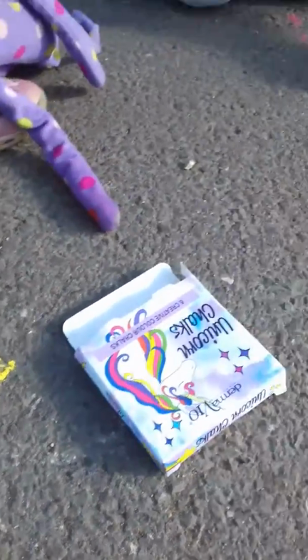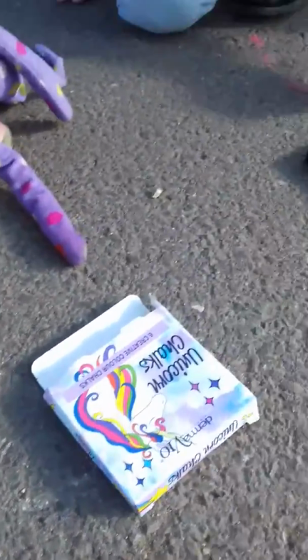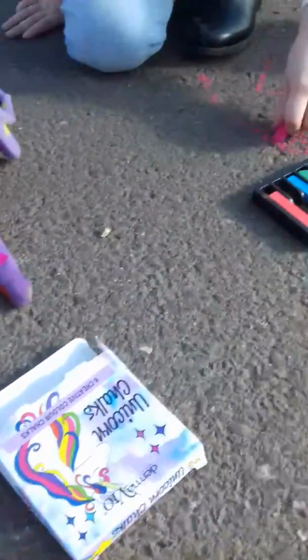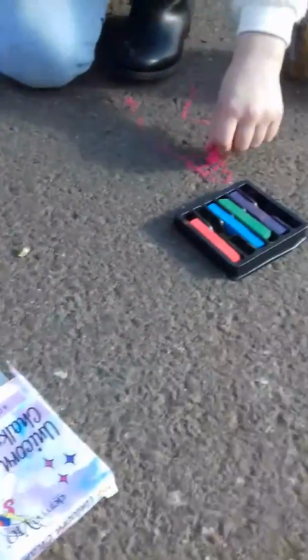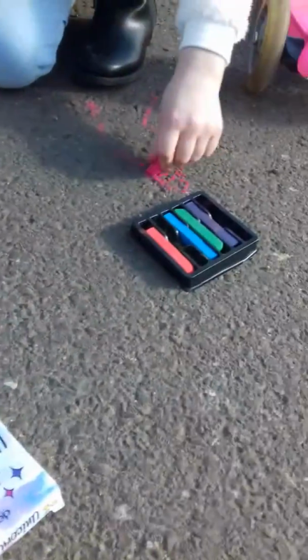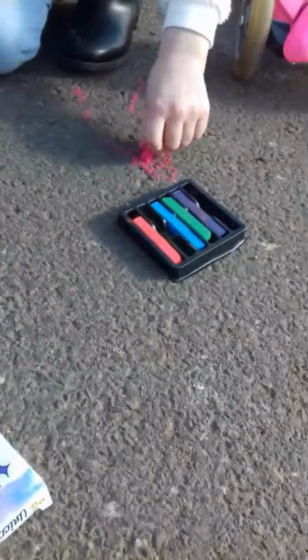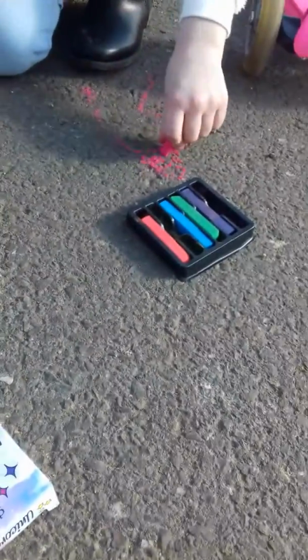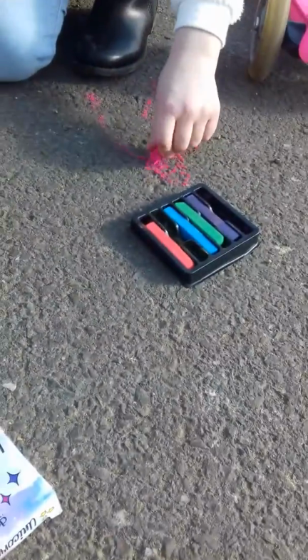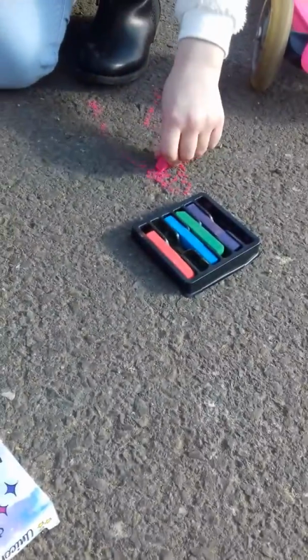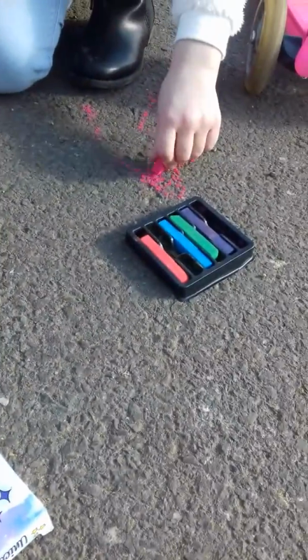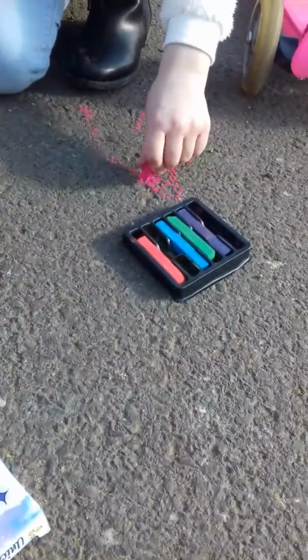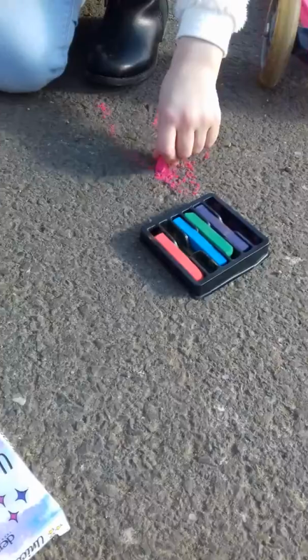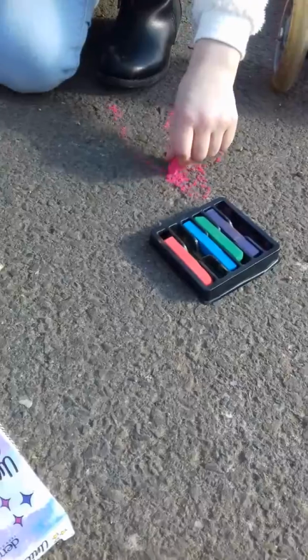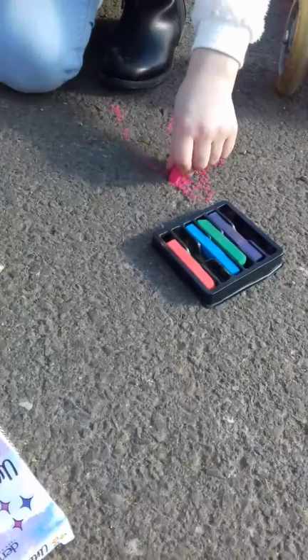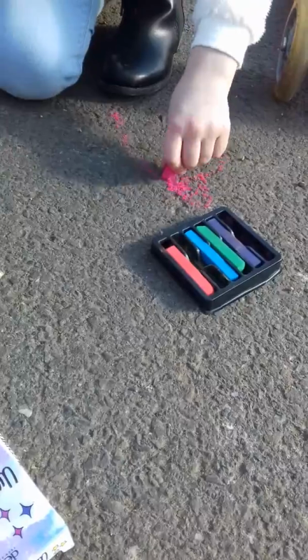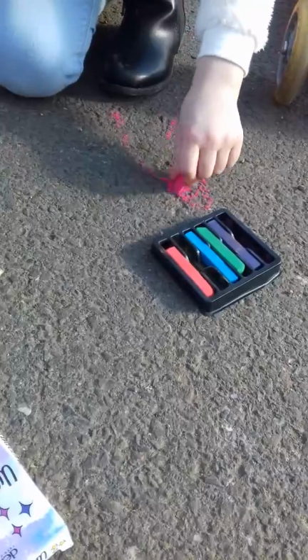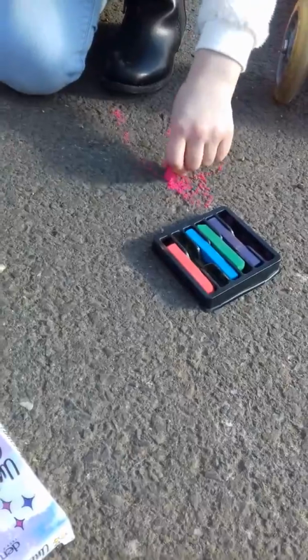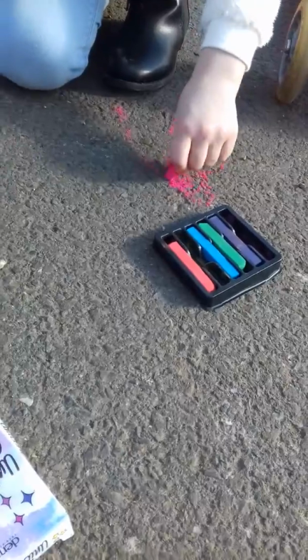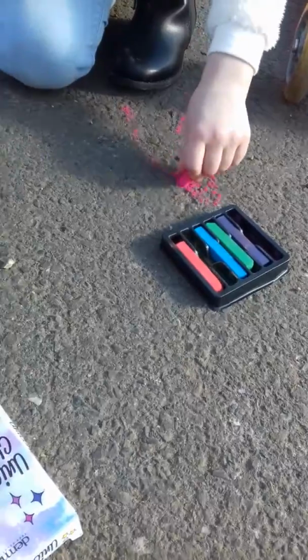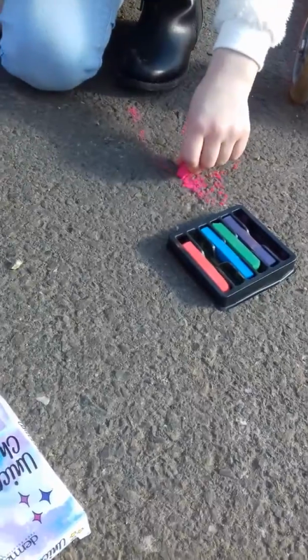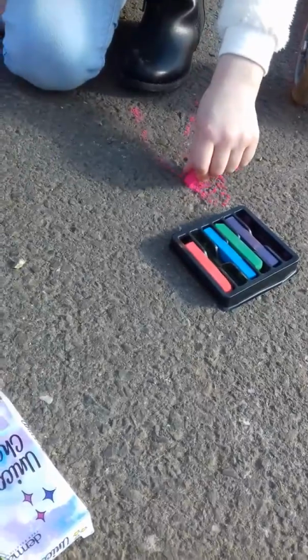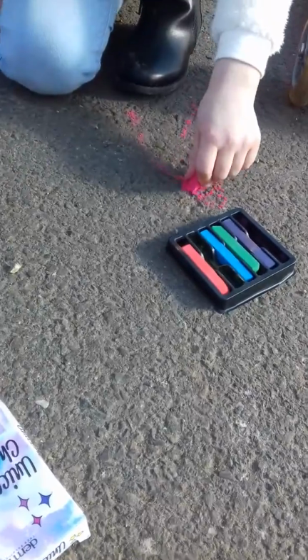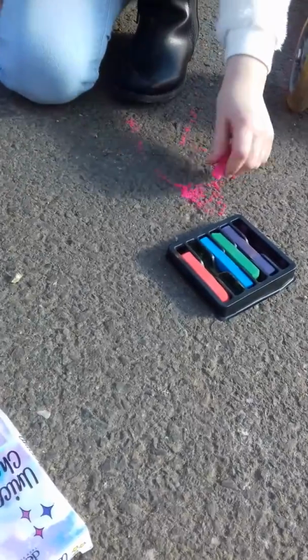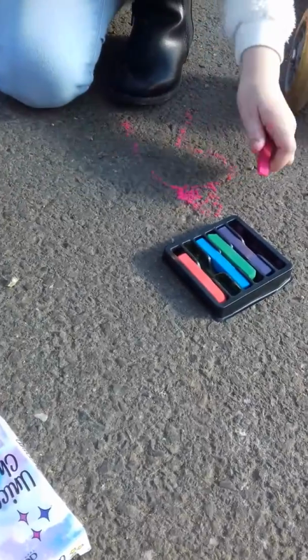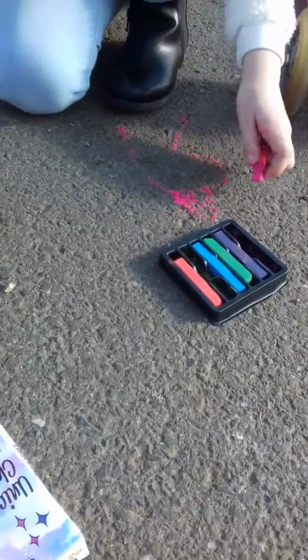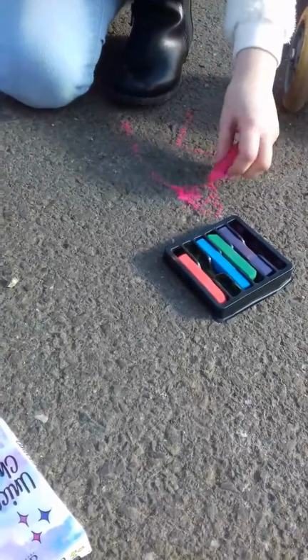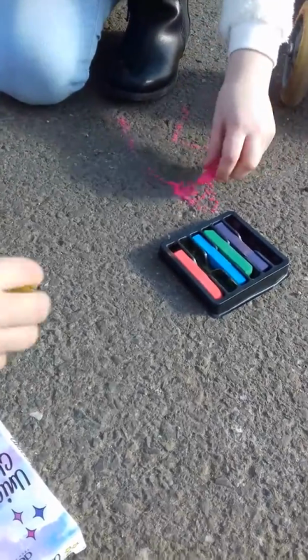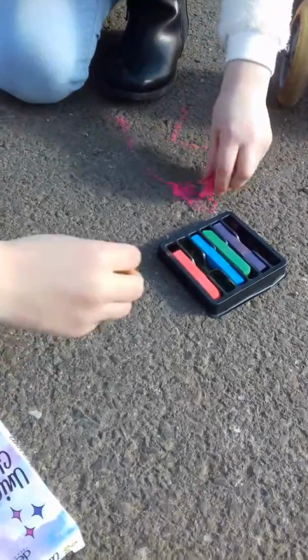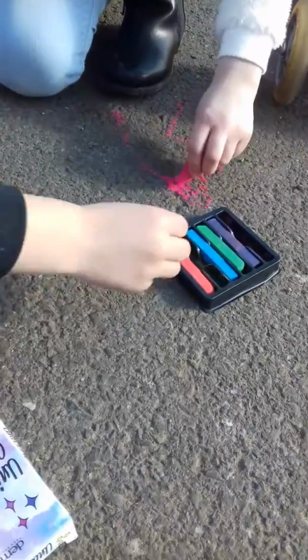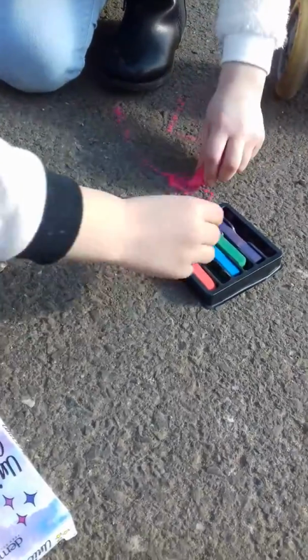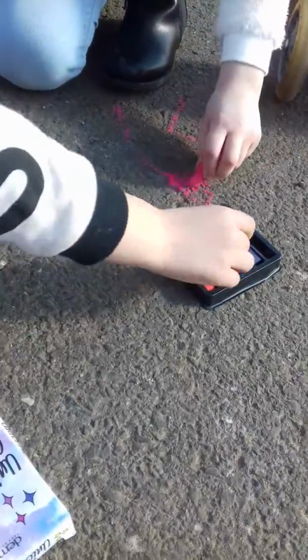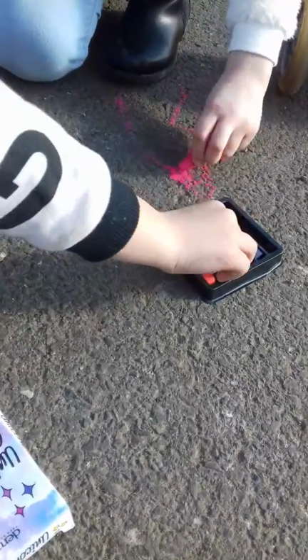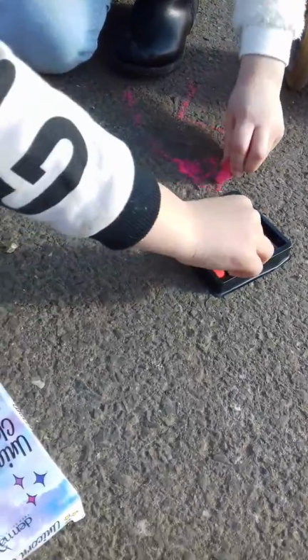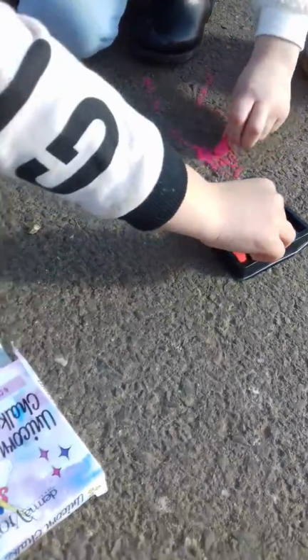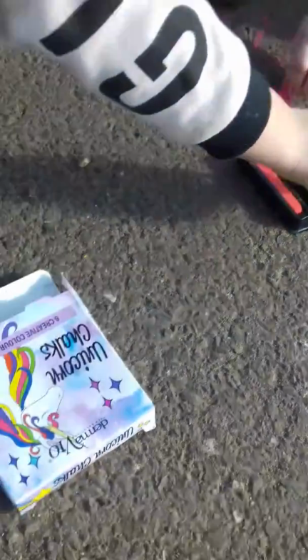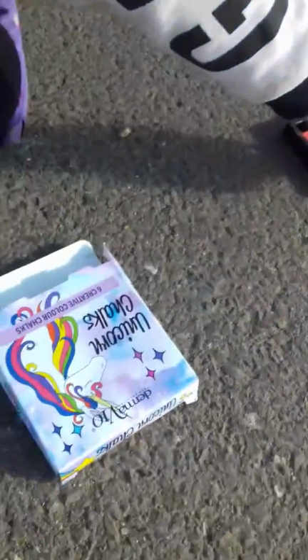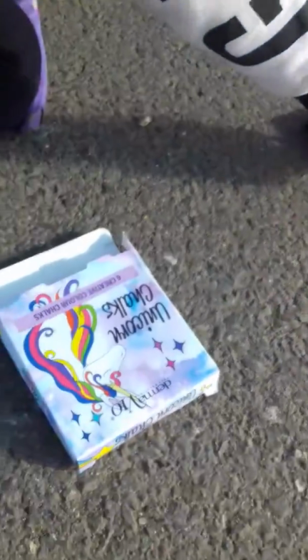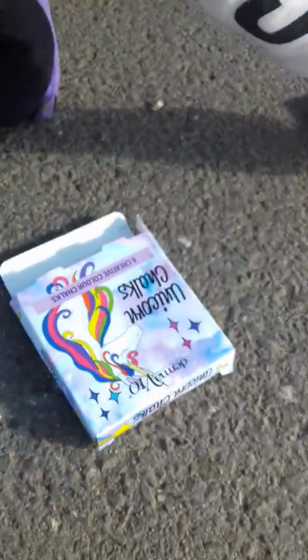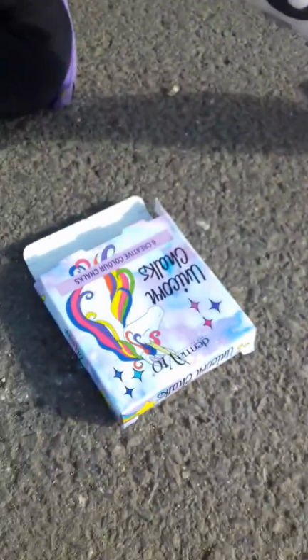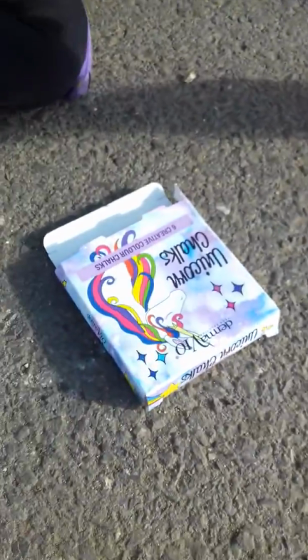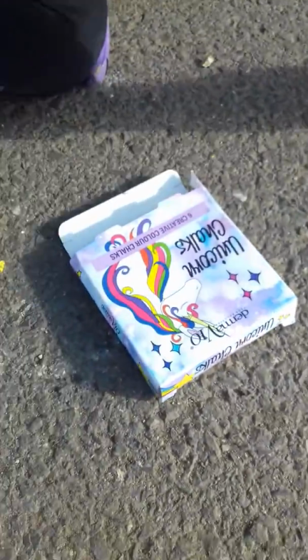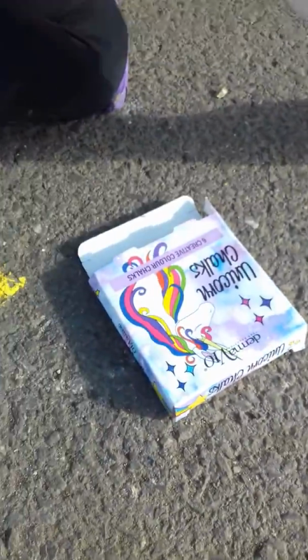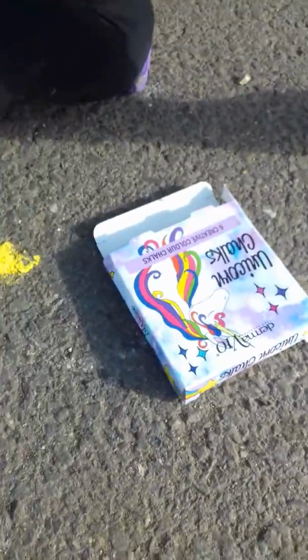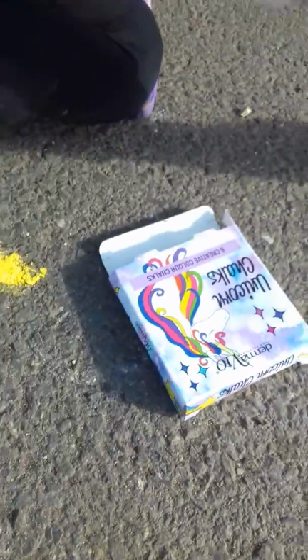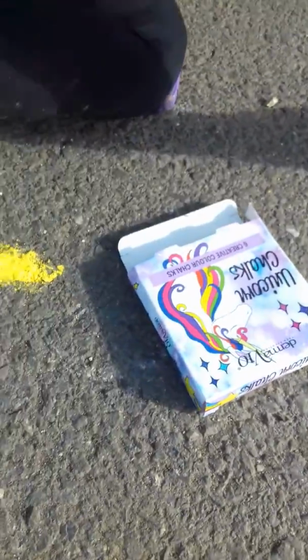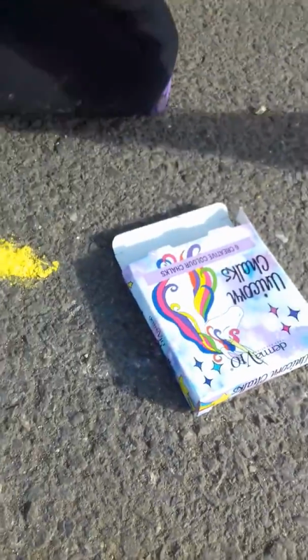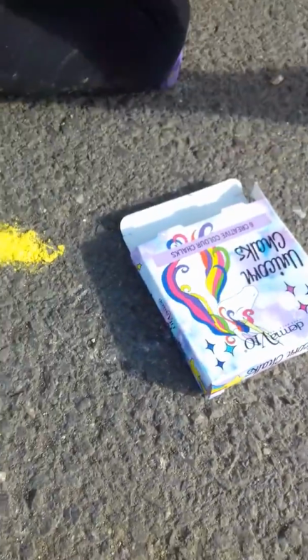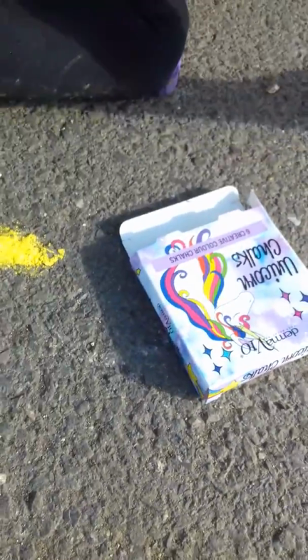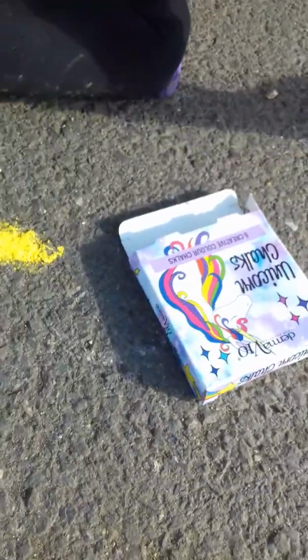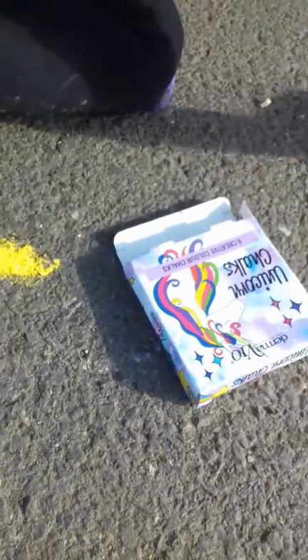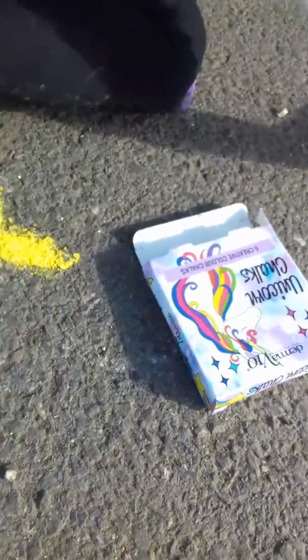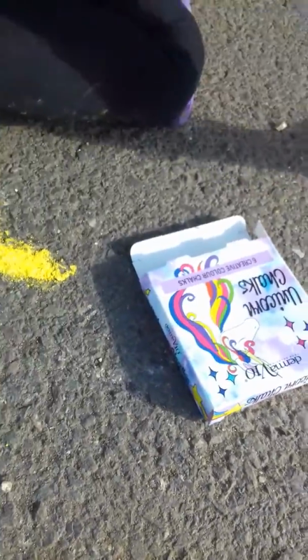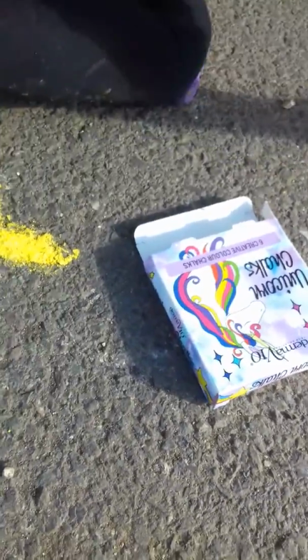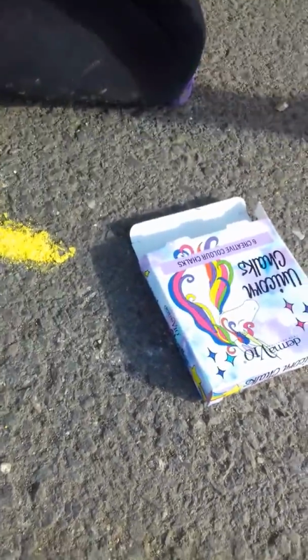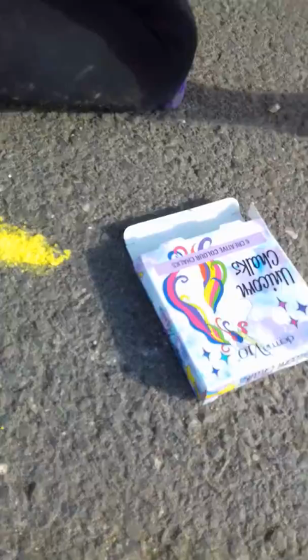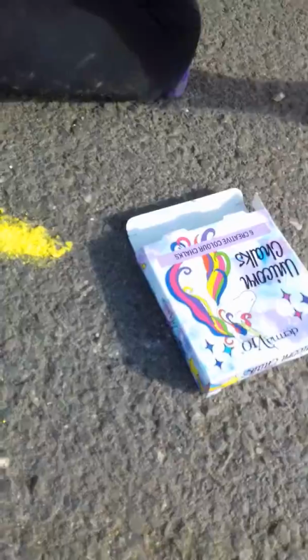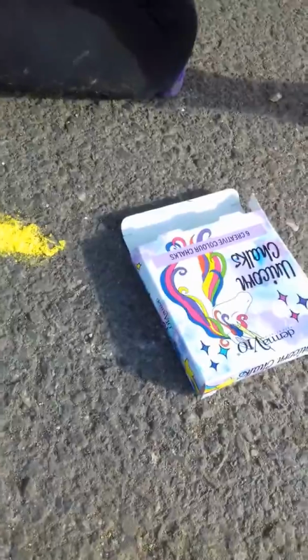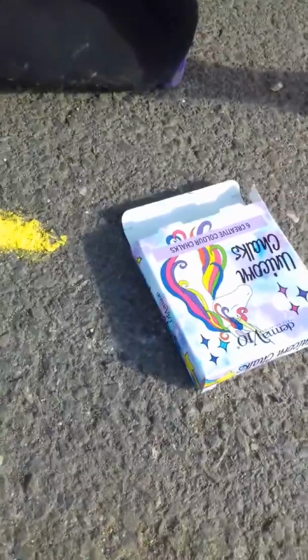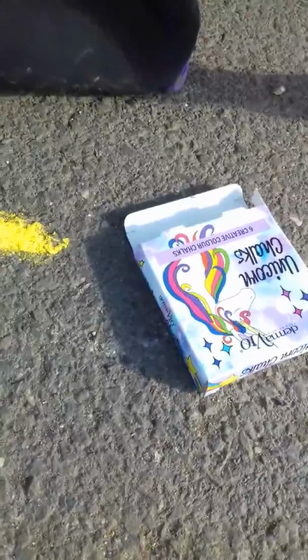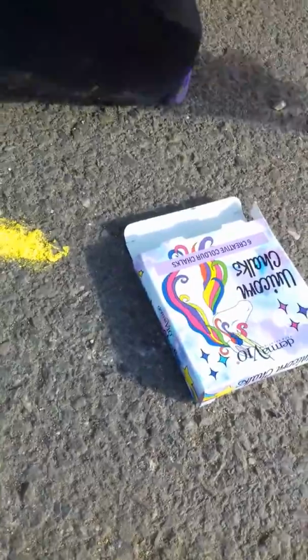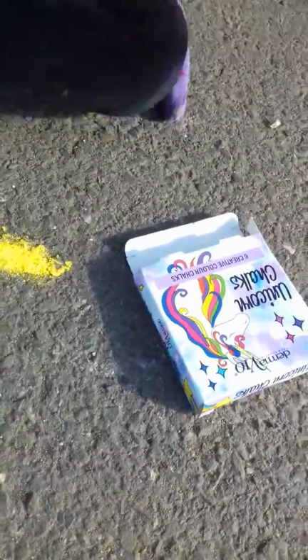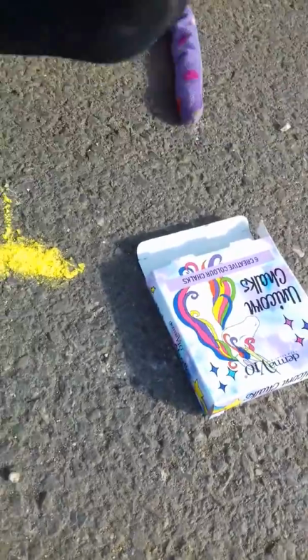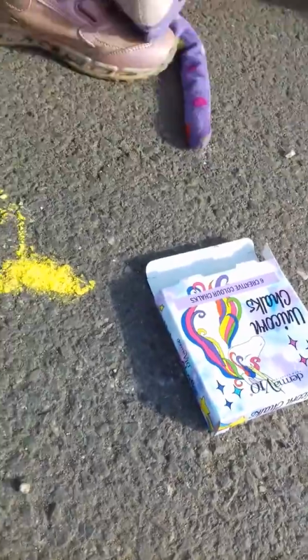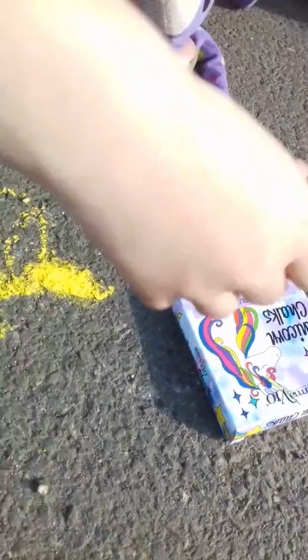She's also drawing a unicorn. It's really nice. Laura, you're only using one colour. Then blue.